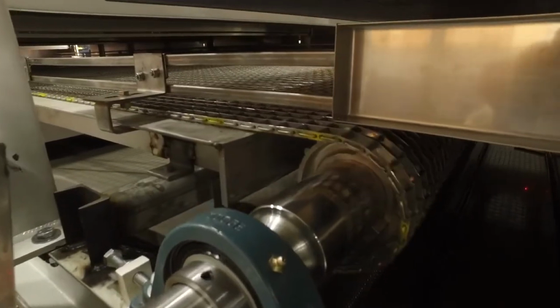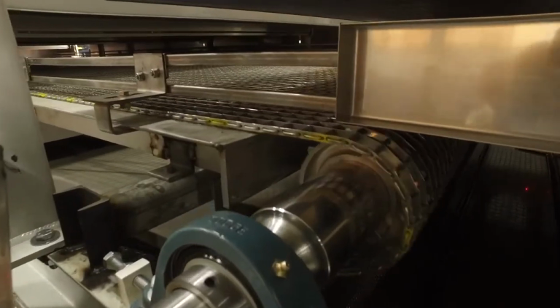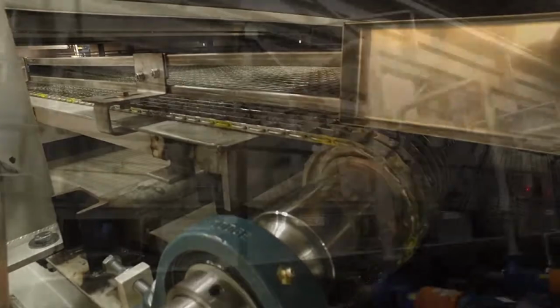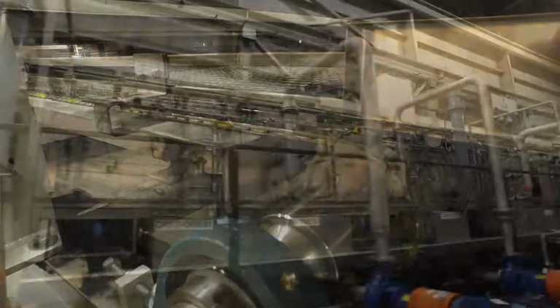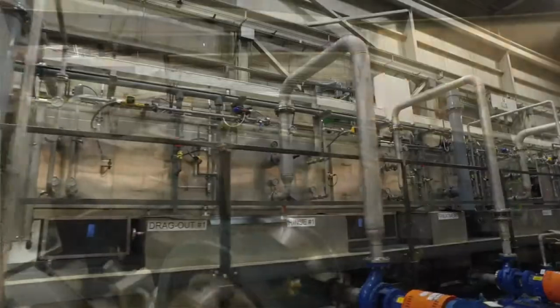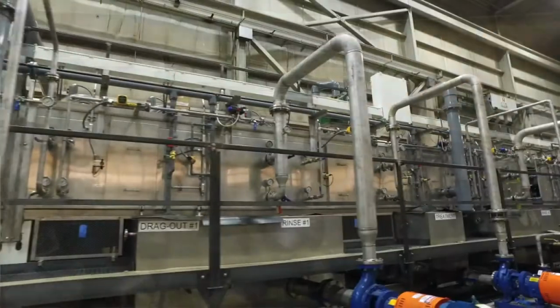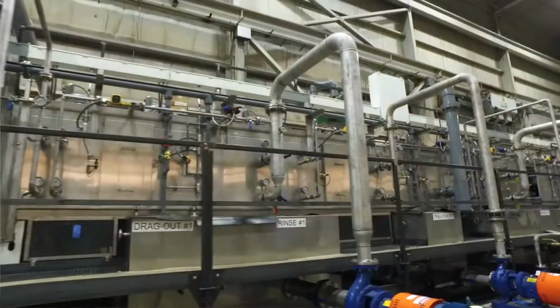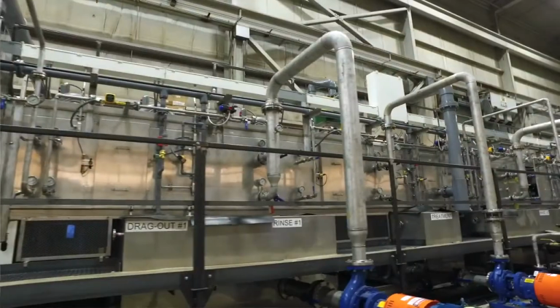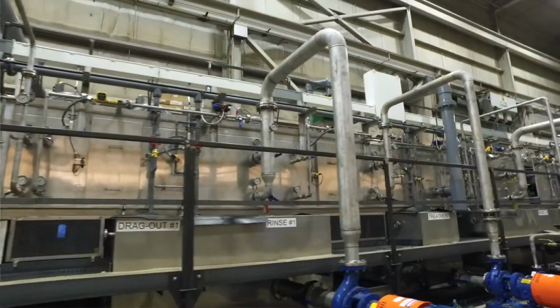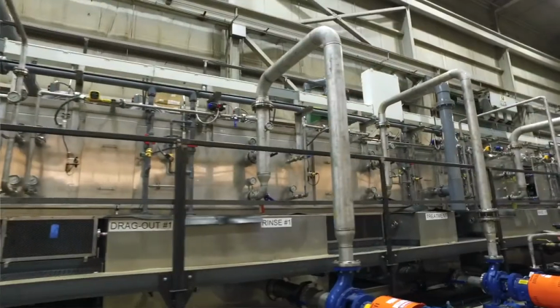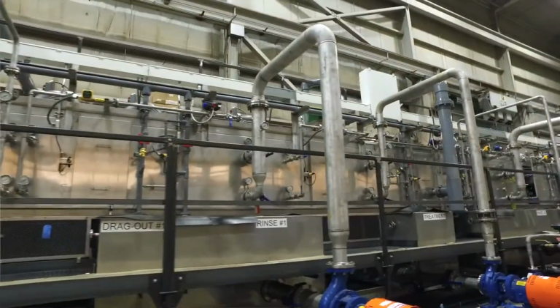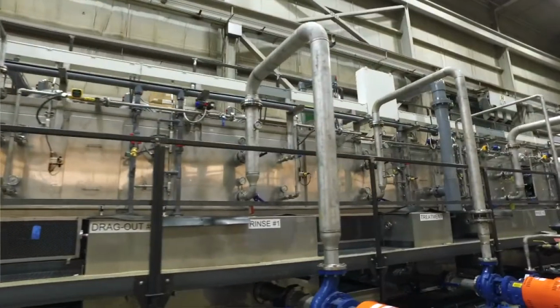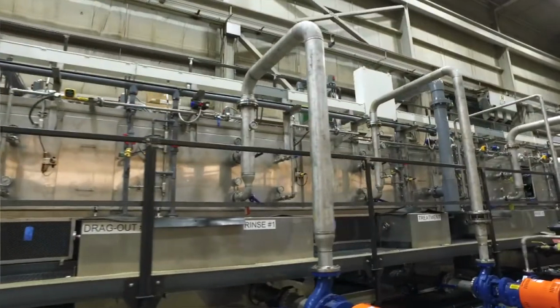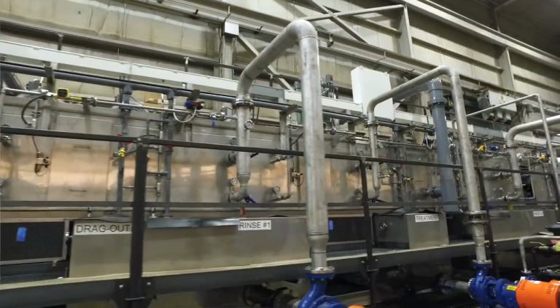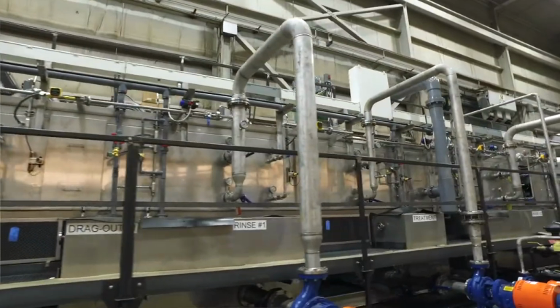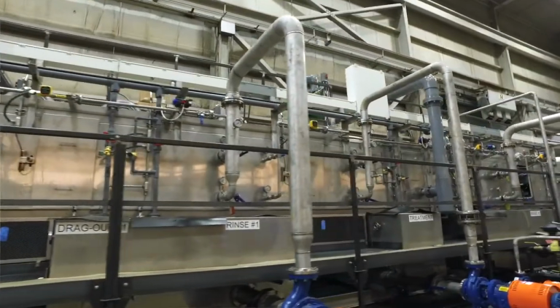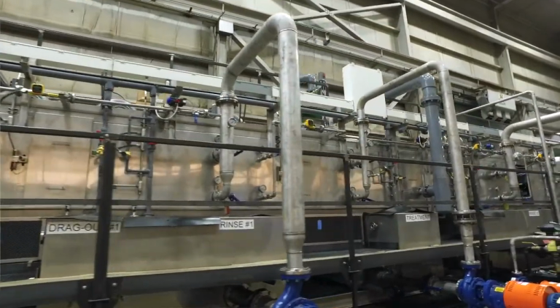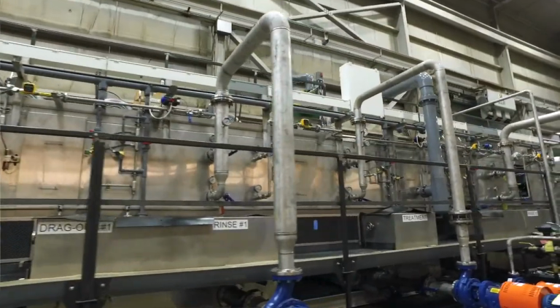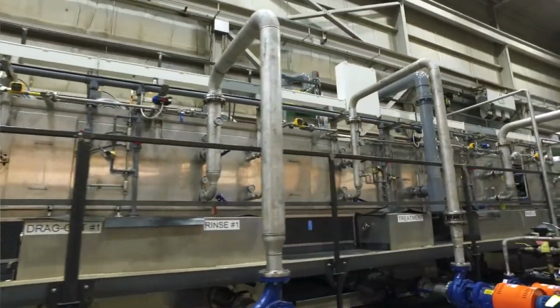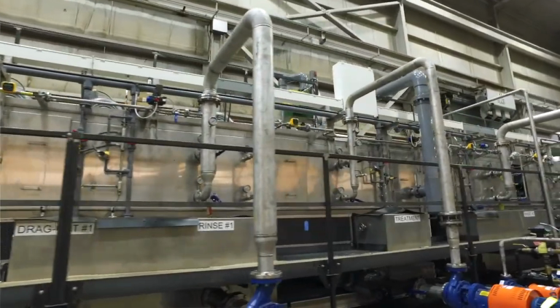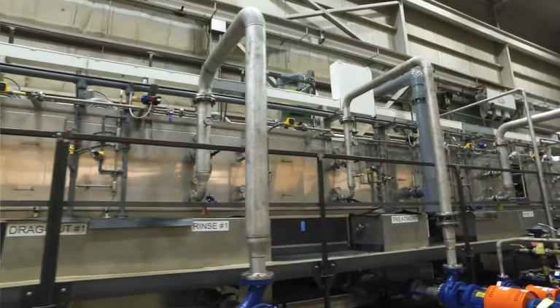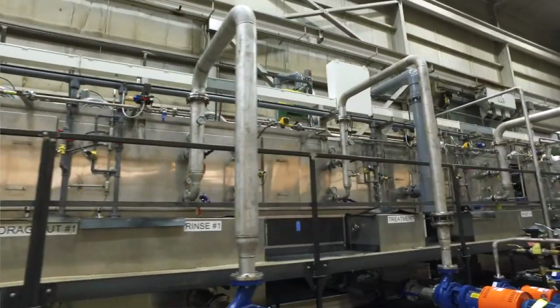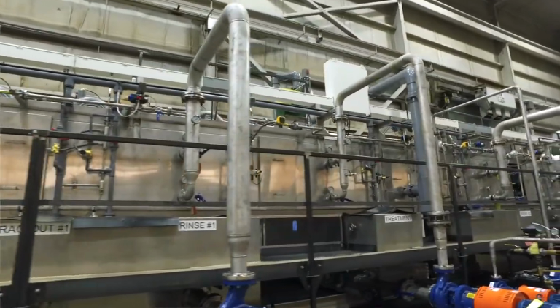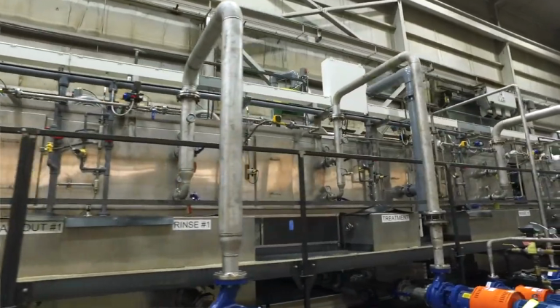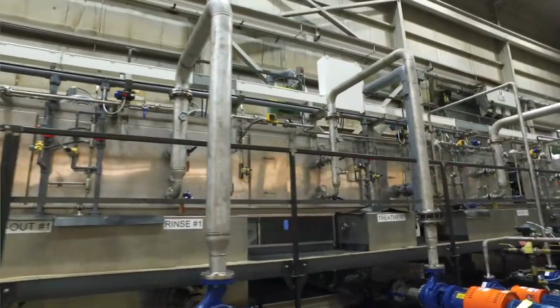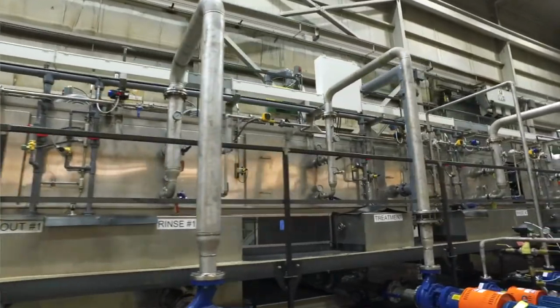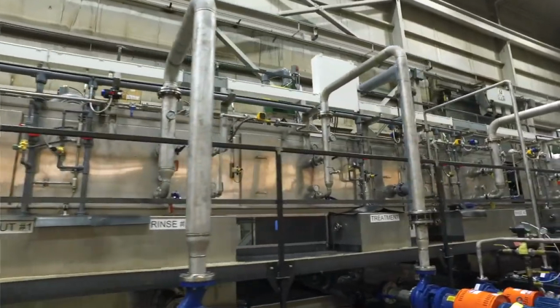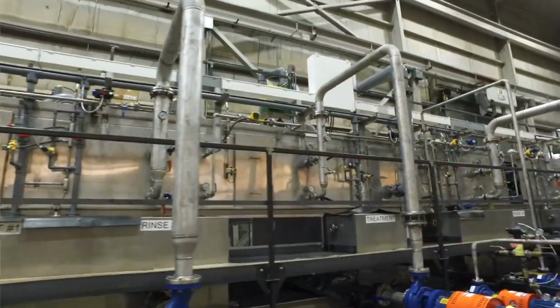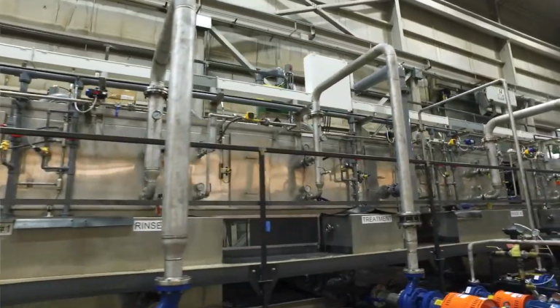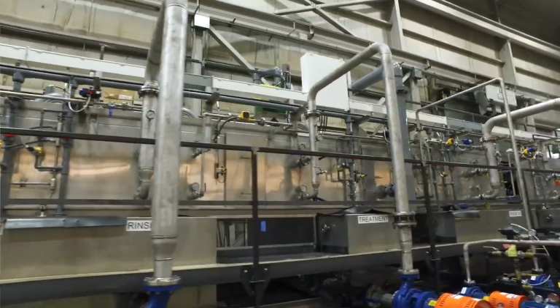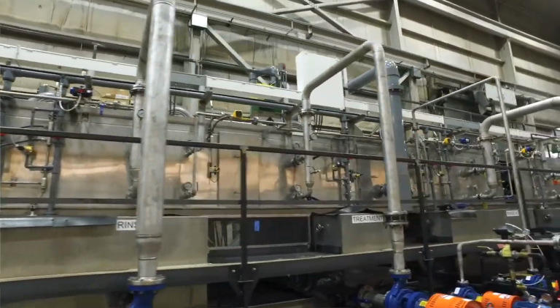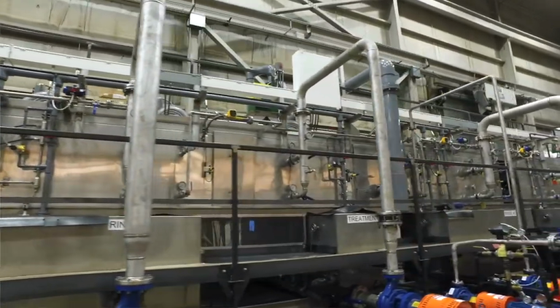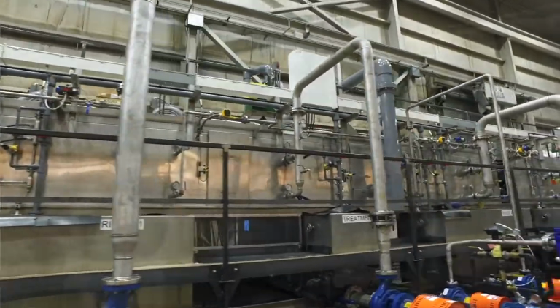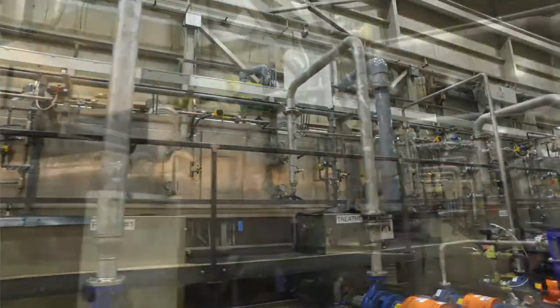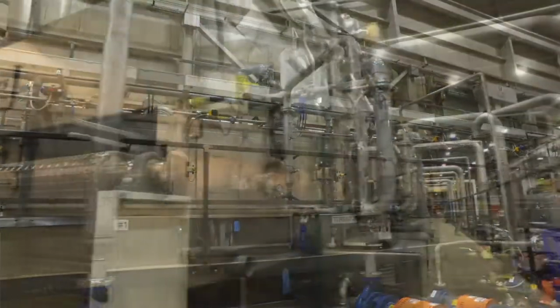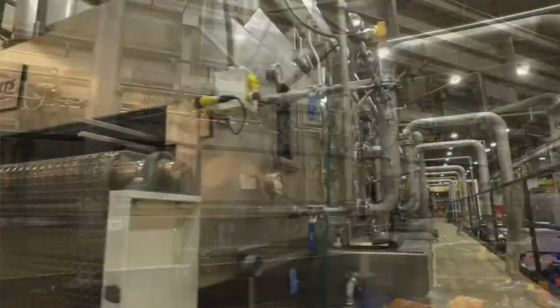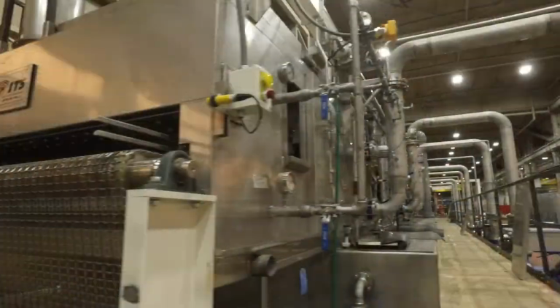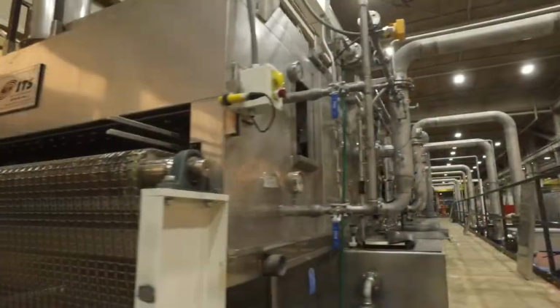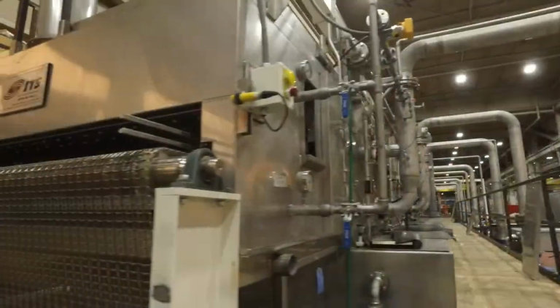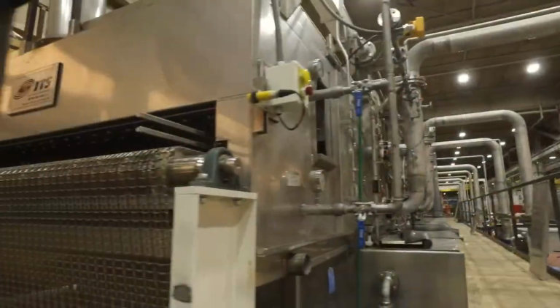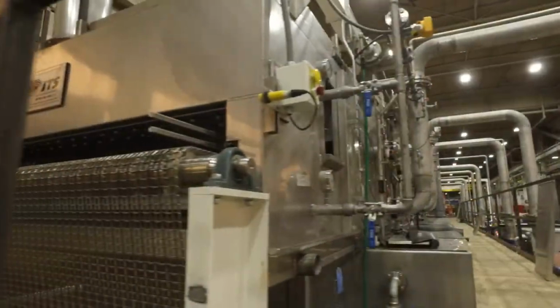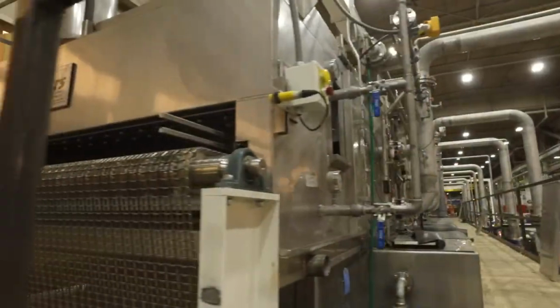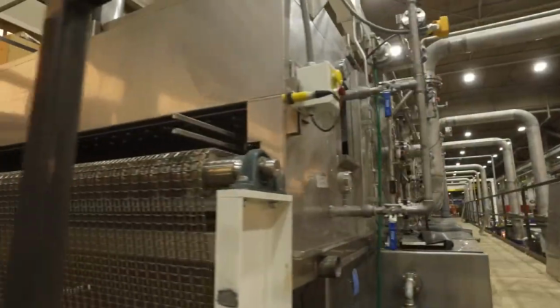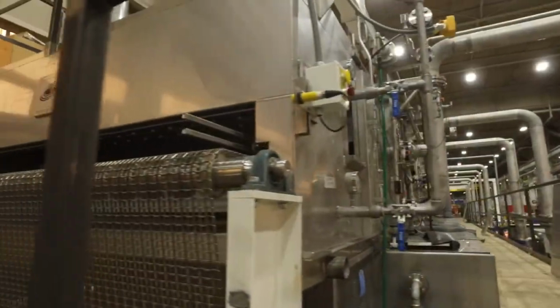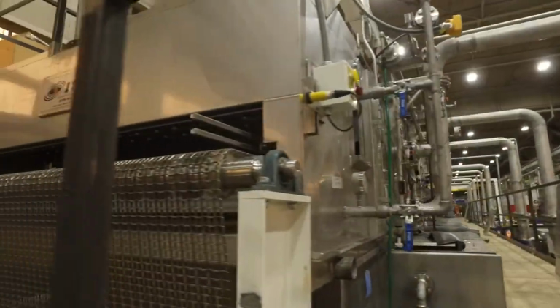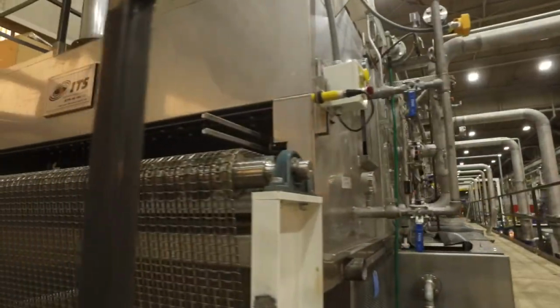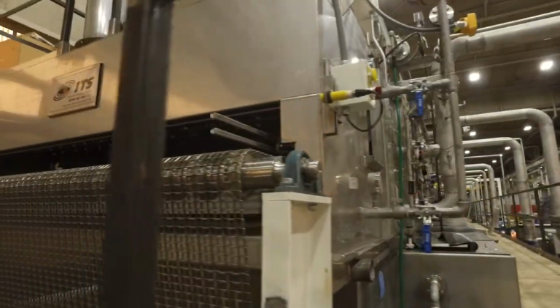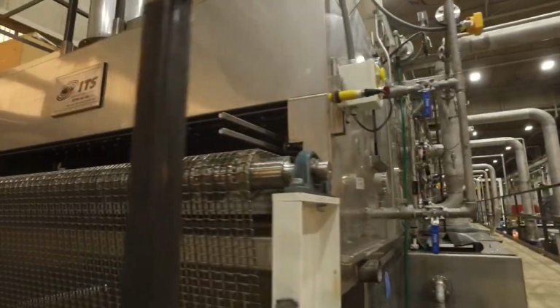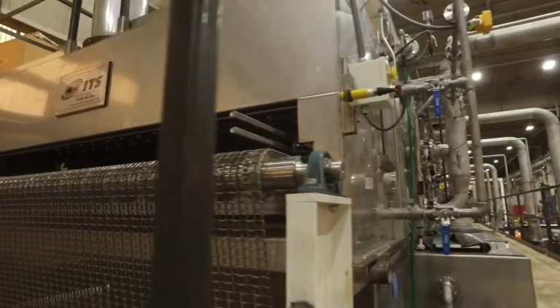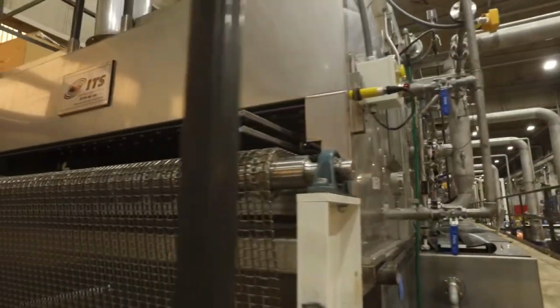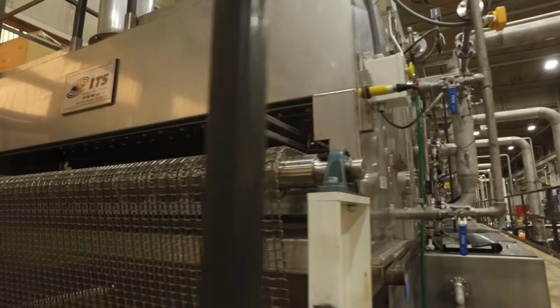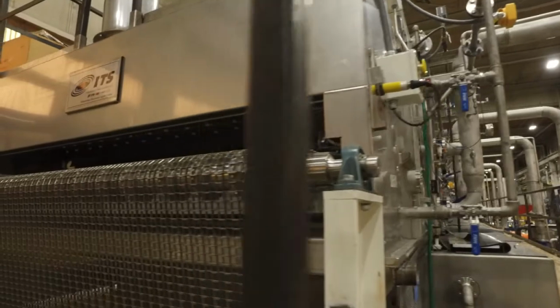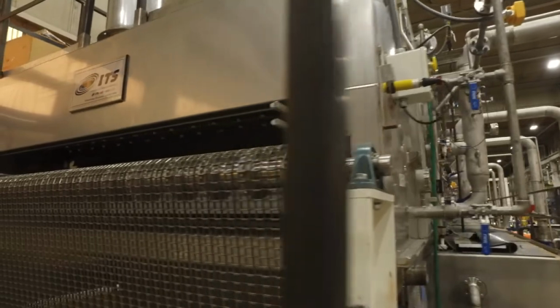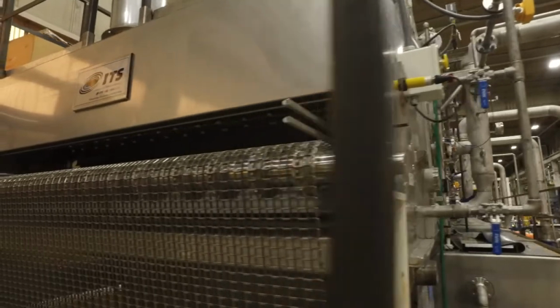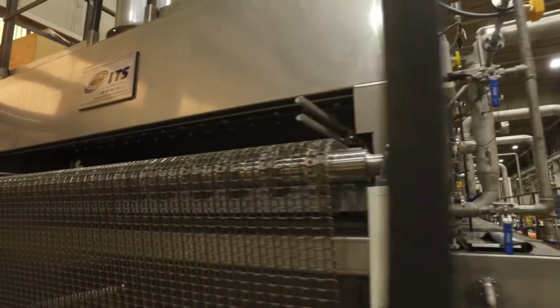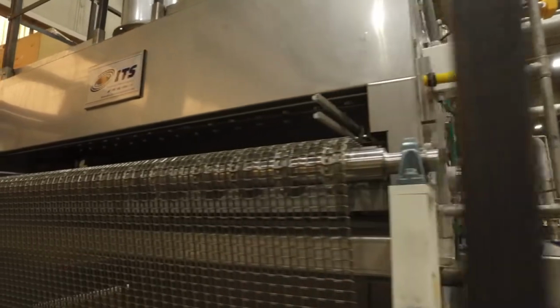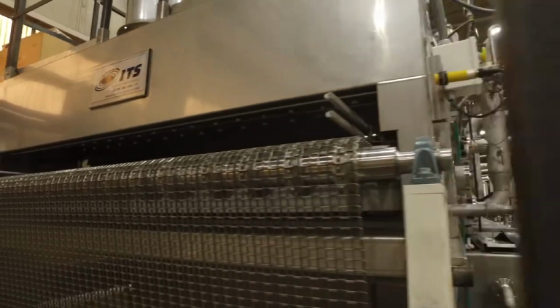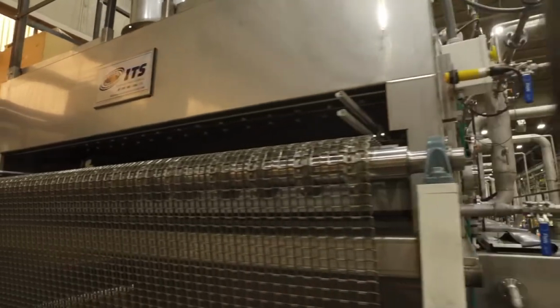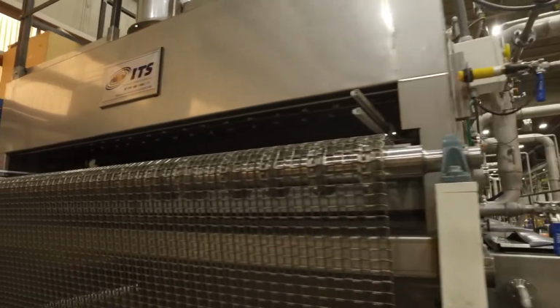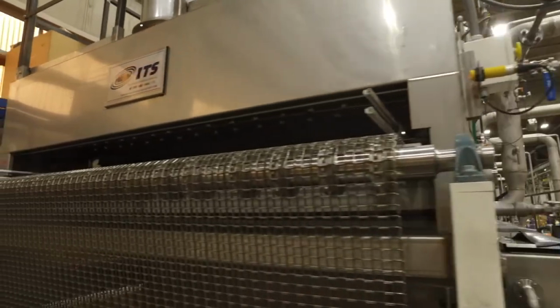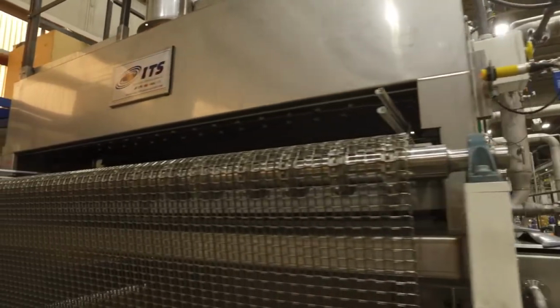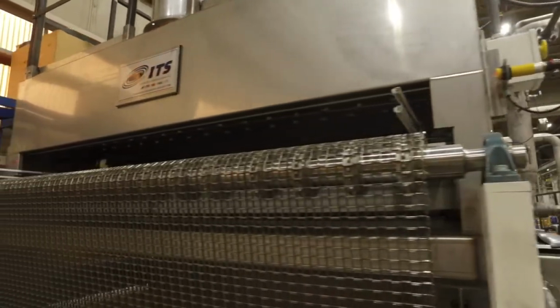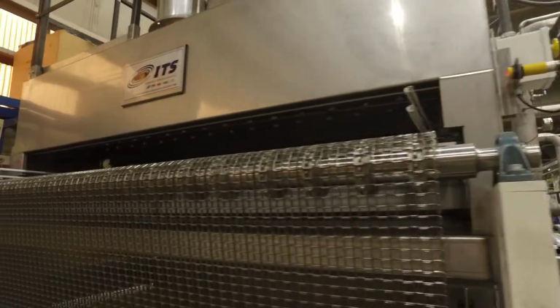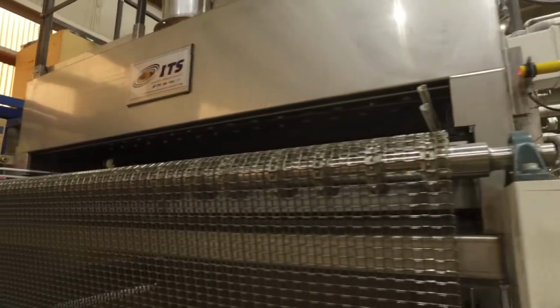We have some patented features that we incorporate into our design, so it's something that sets us apart from the competition.